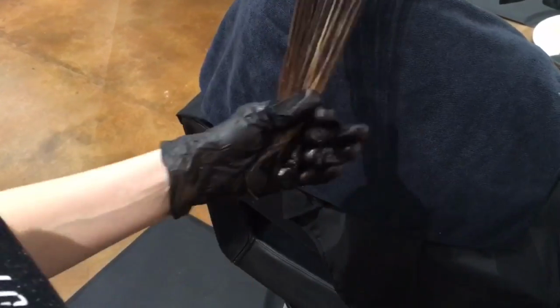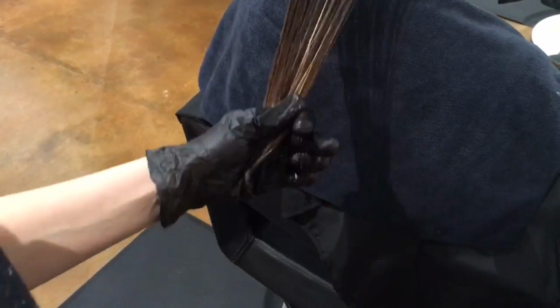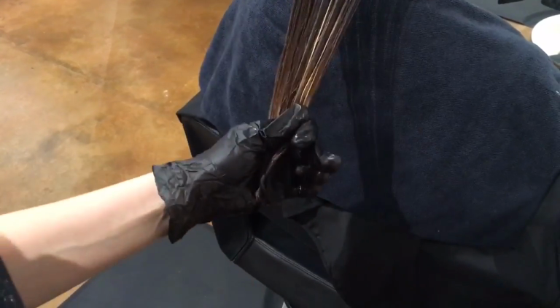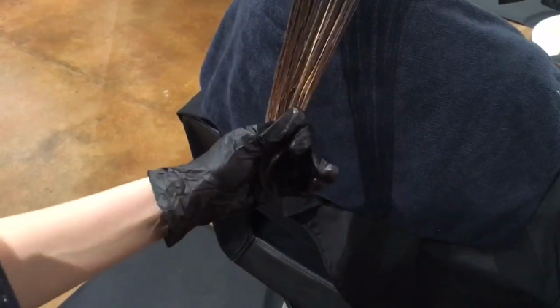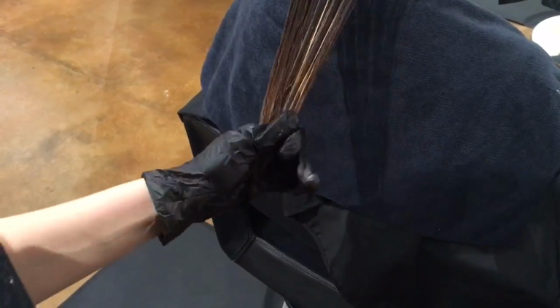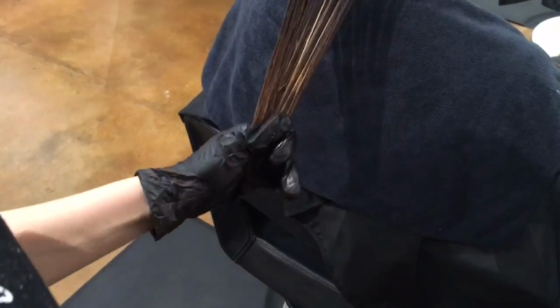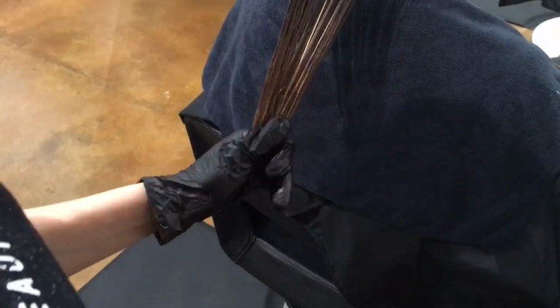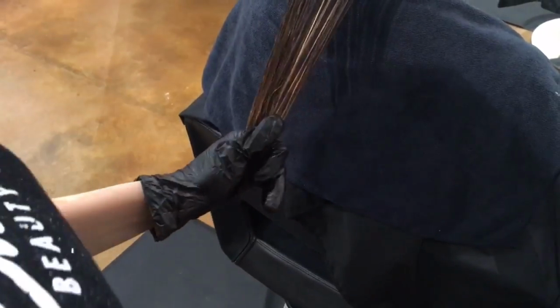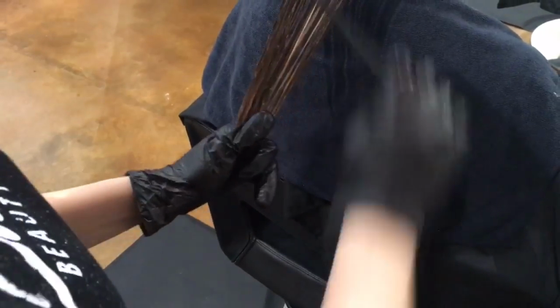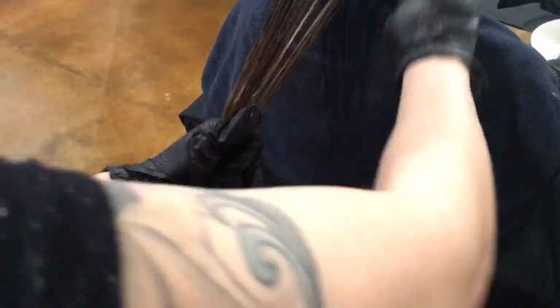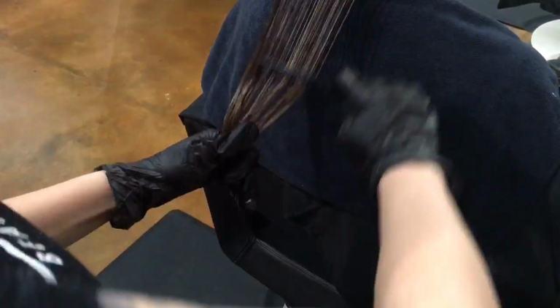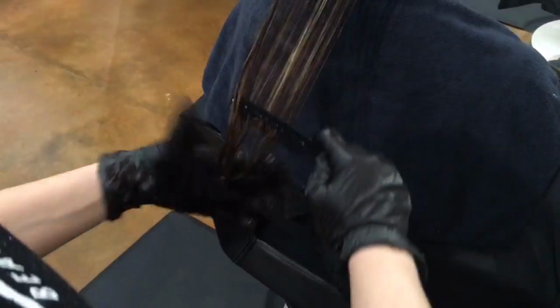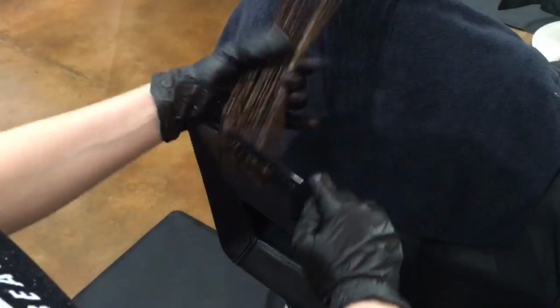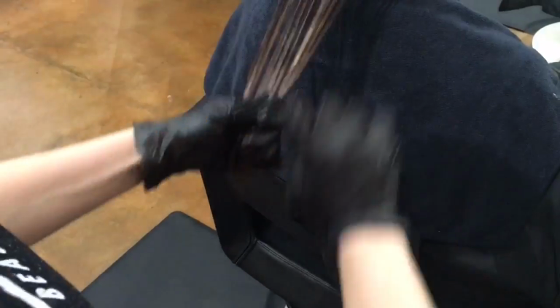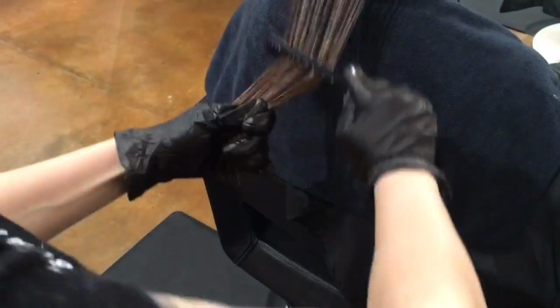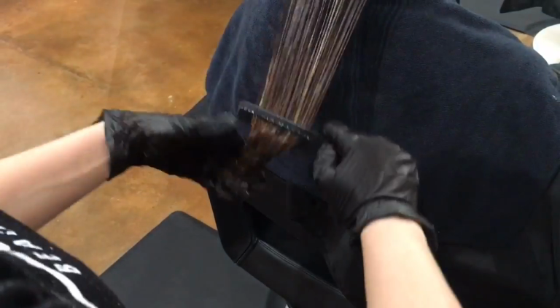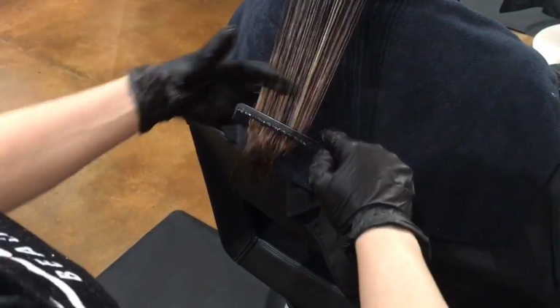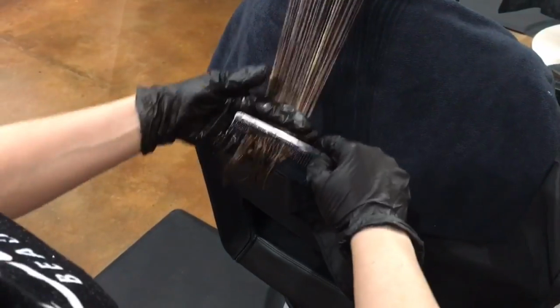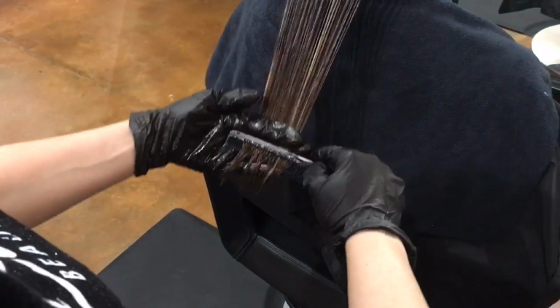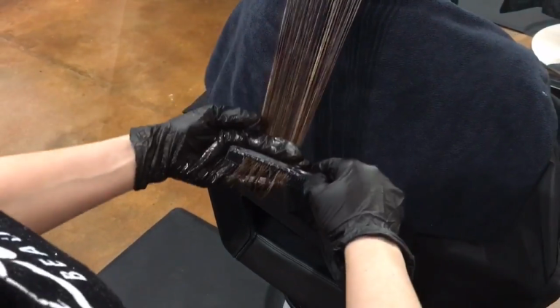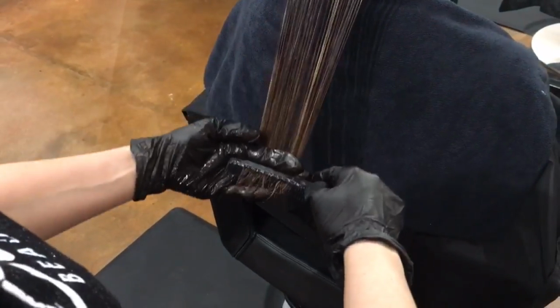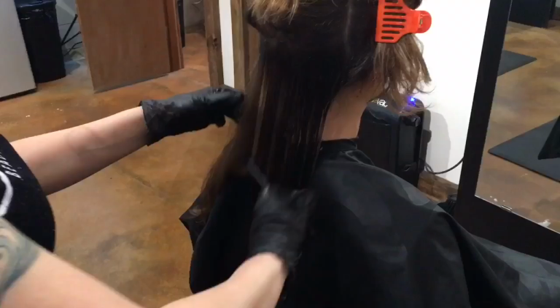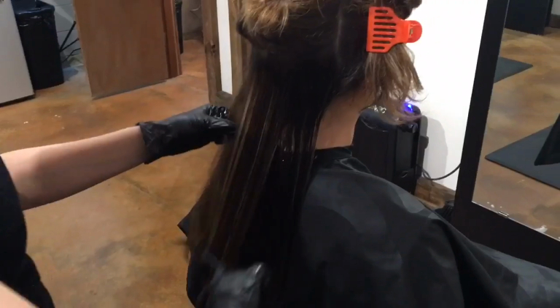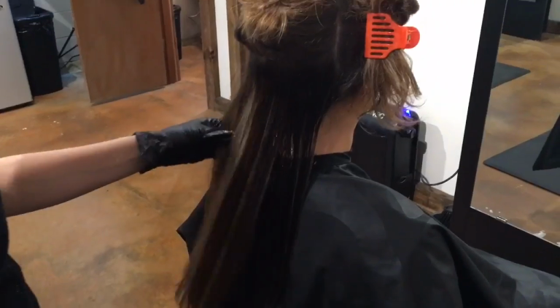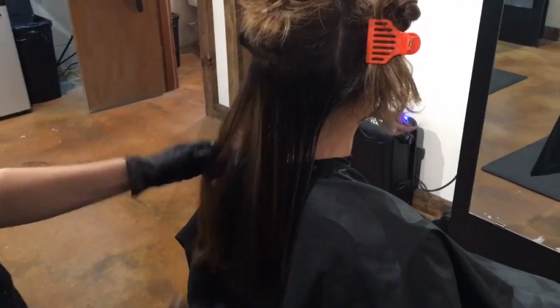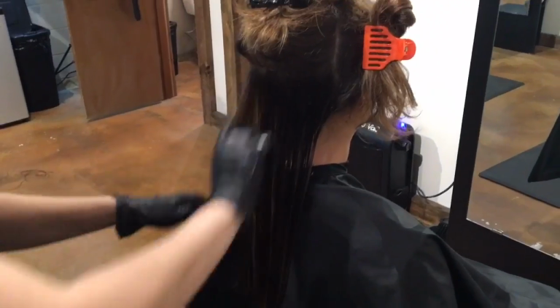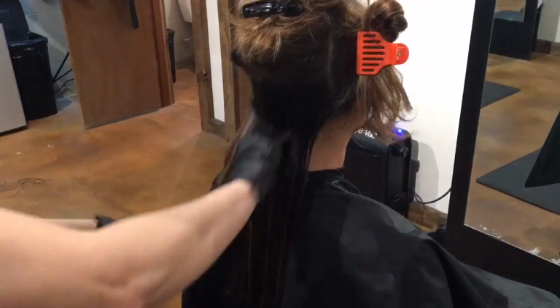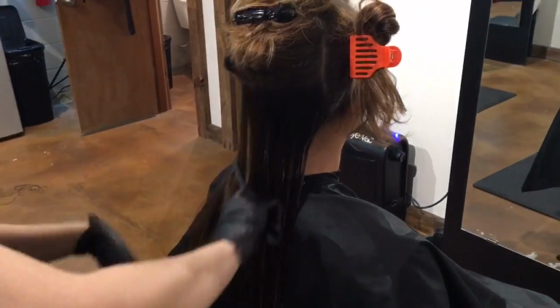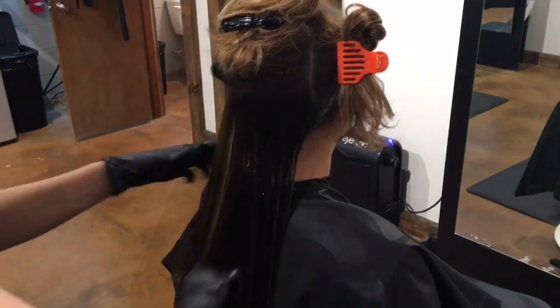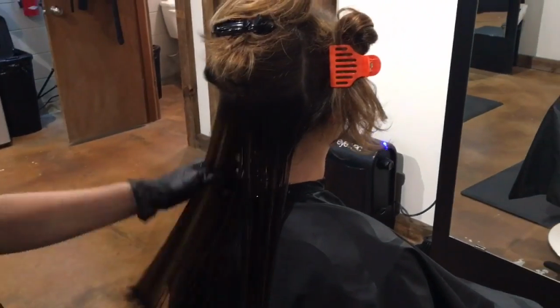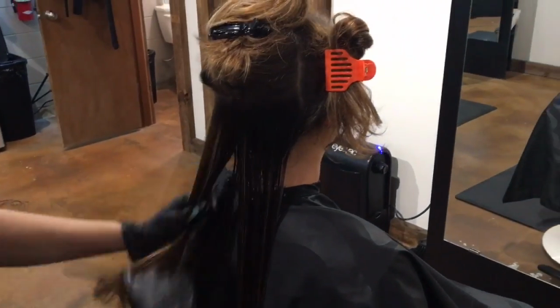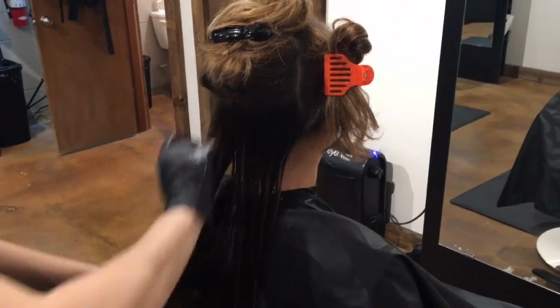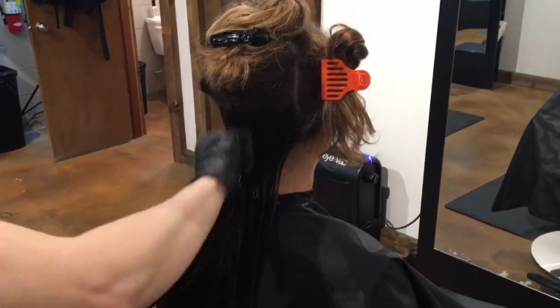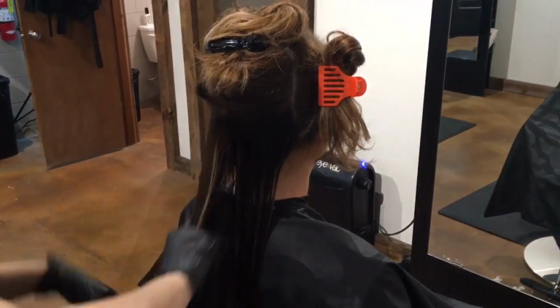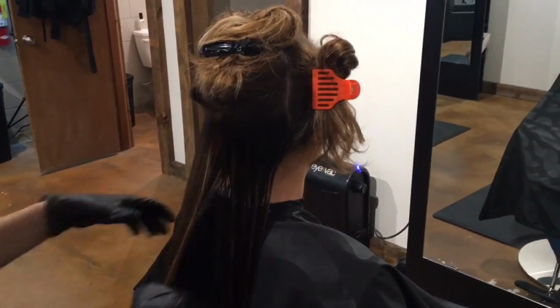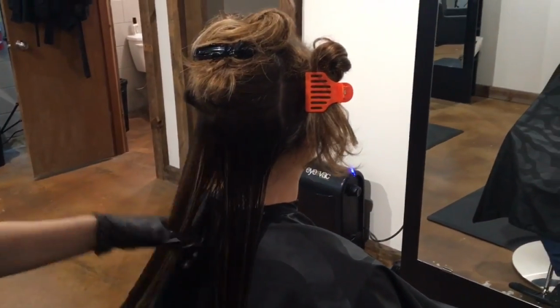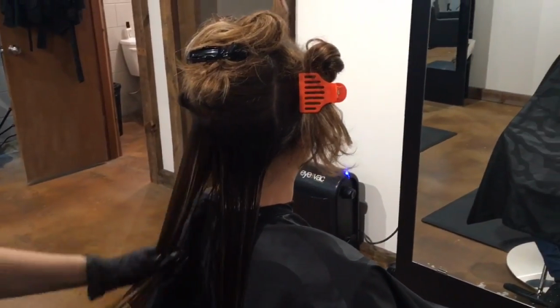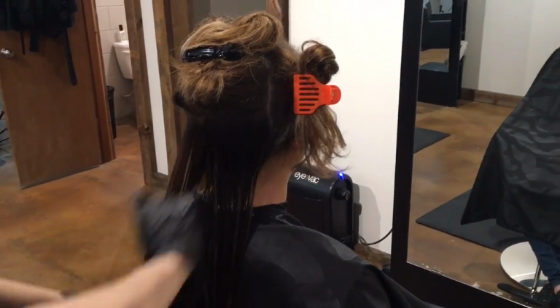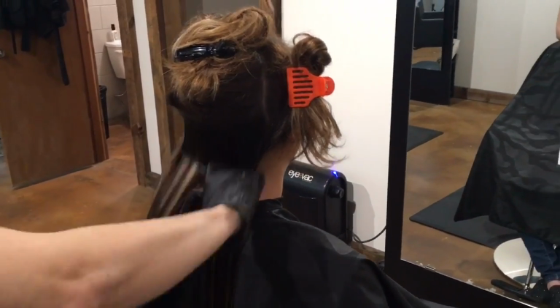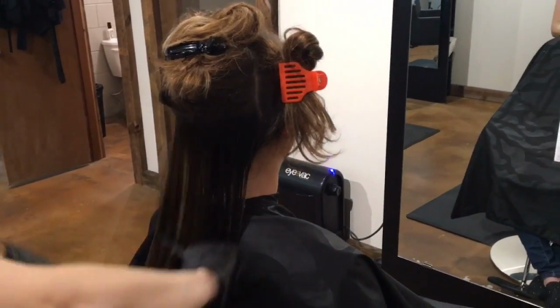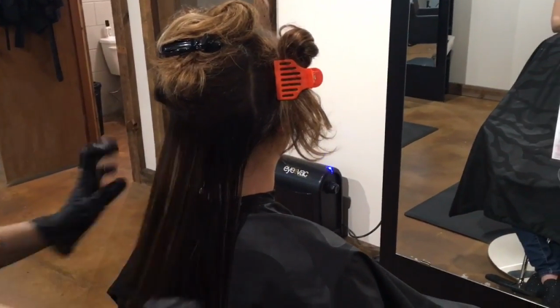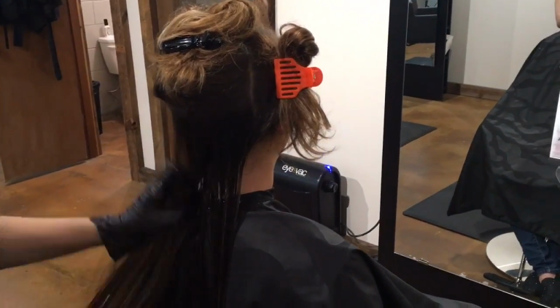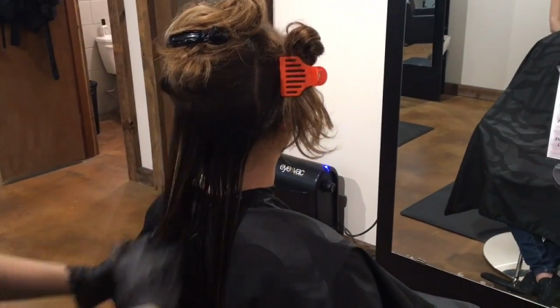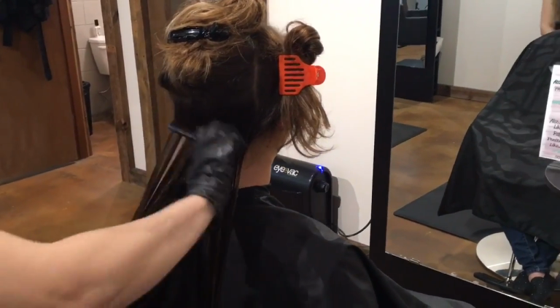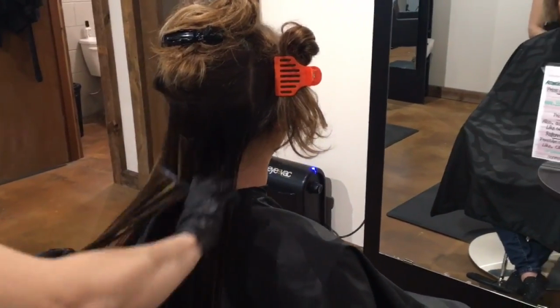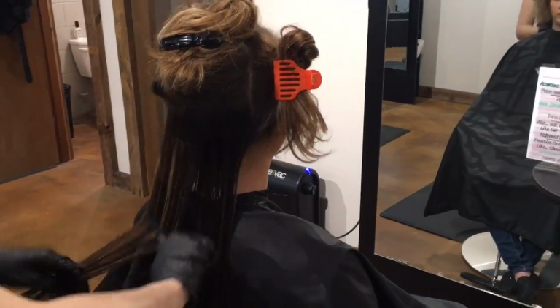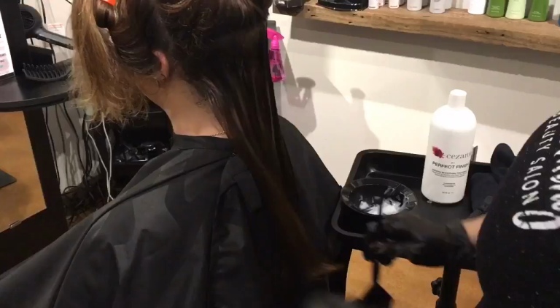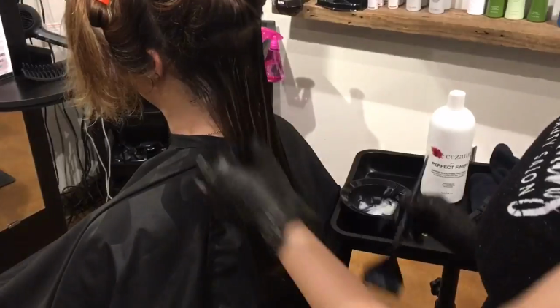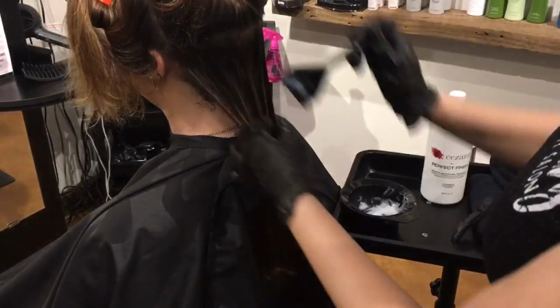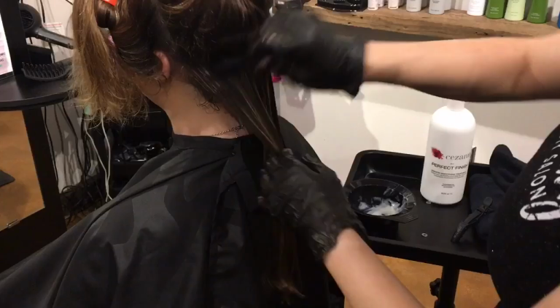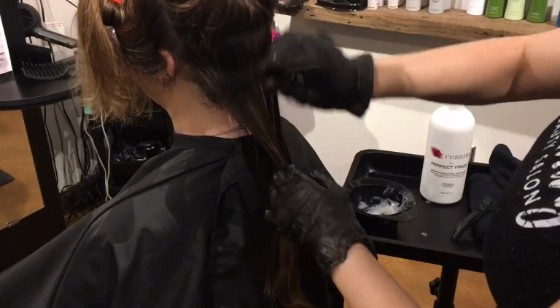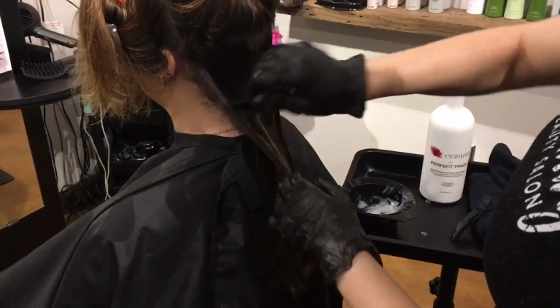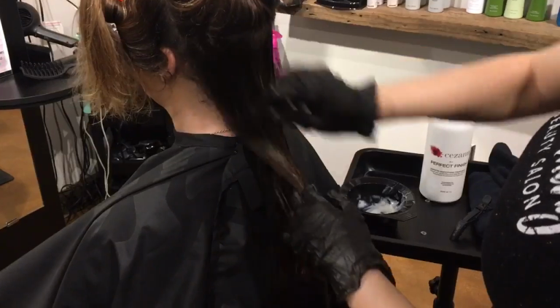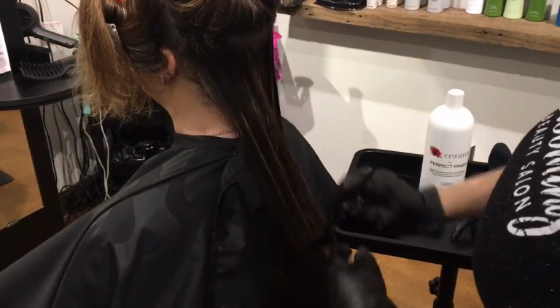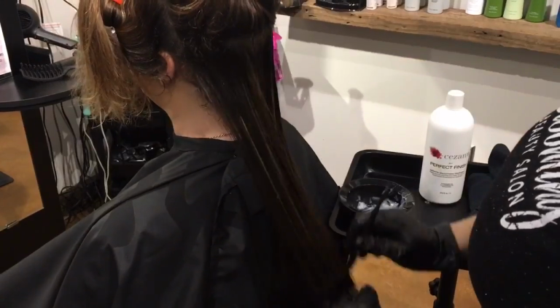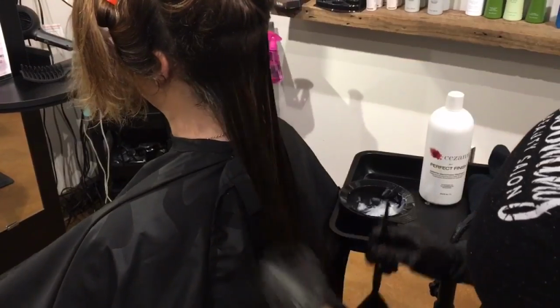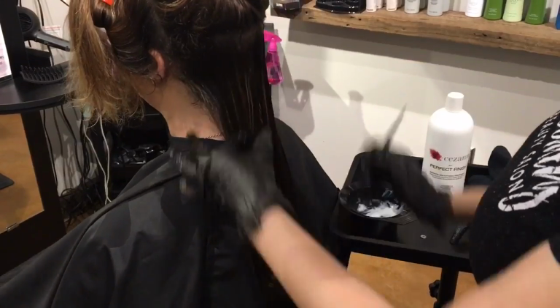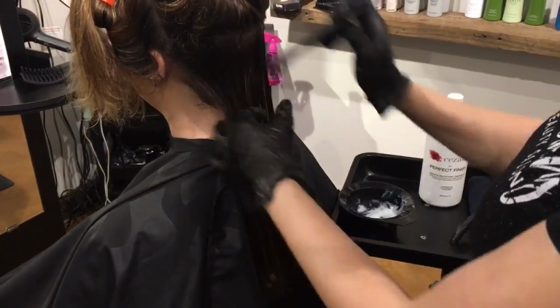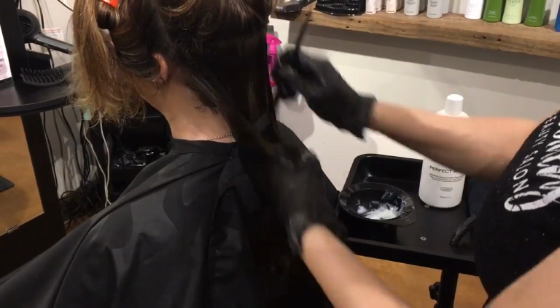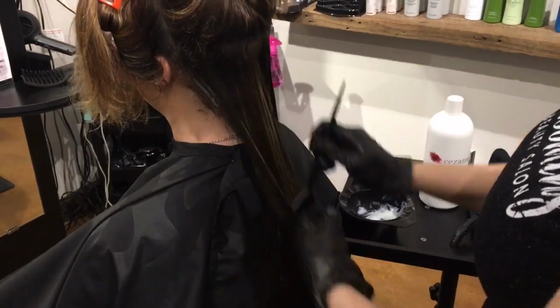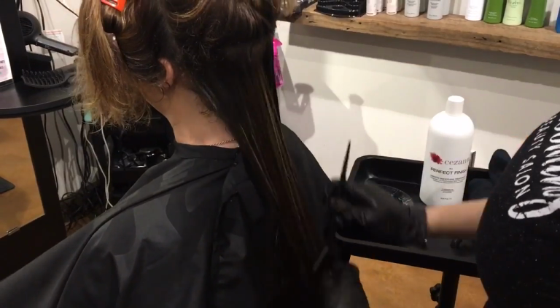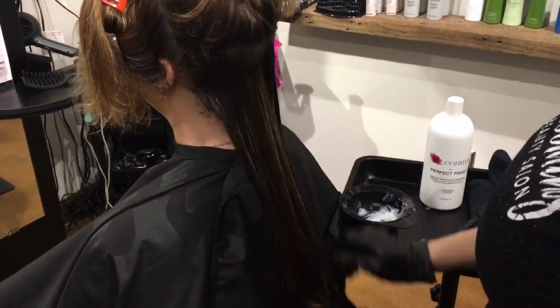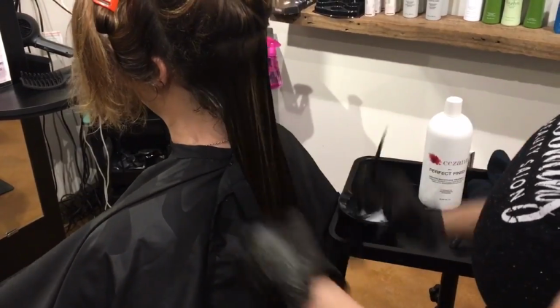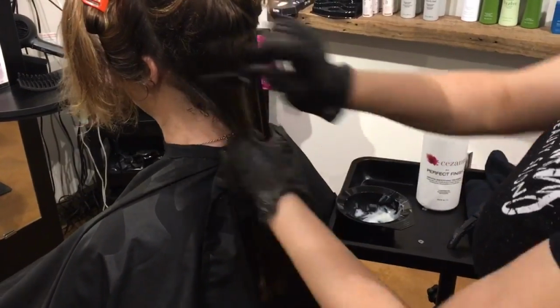Make sure that the ends of the hair with the product are fully saturated, since they tend to be more porous.